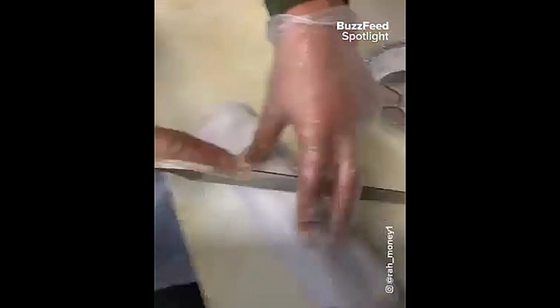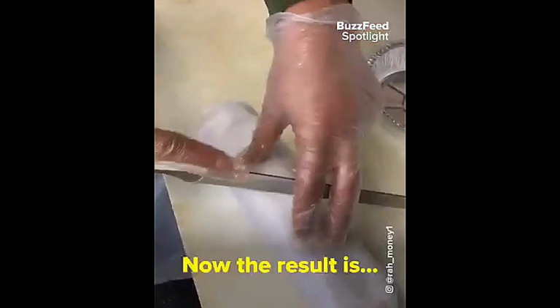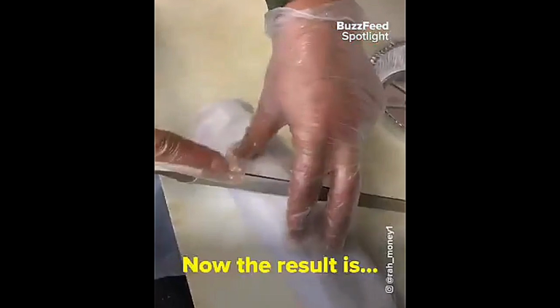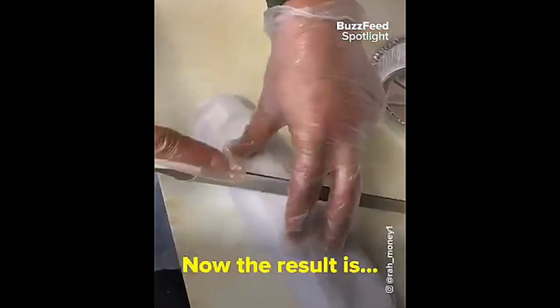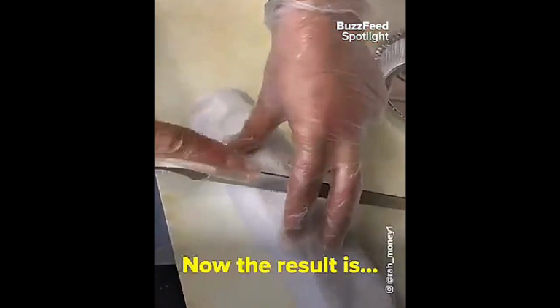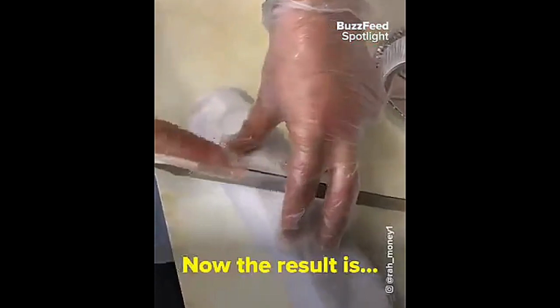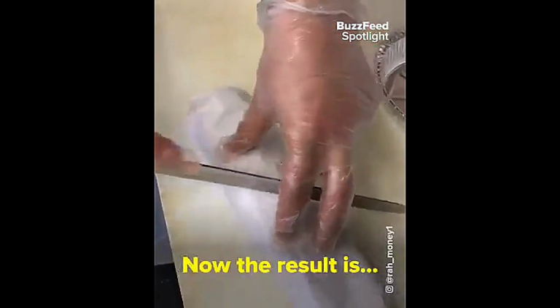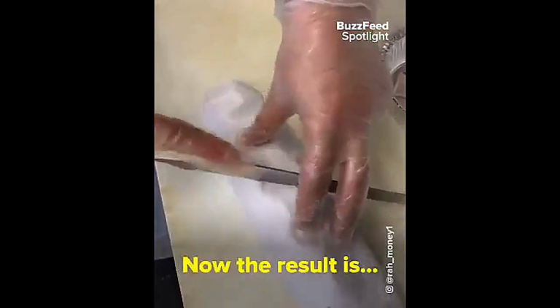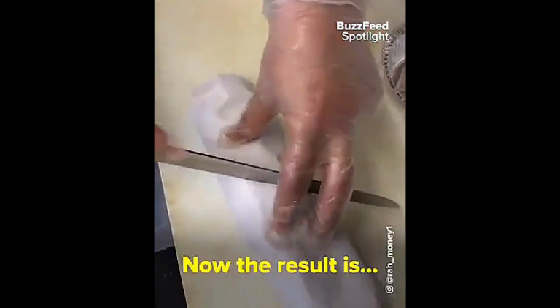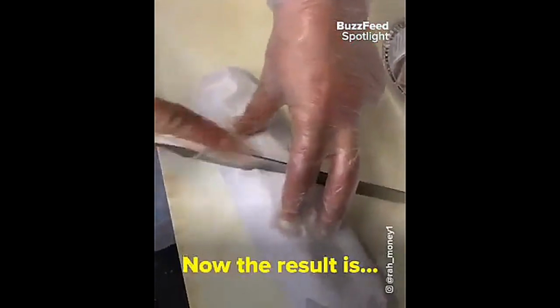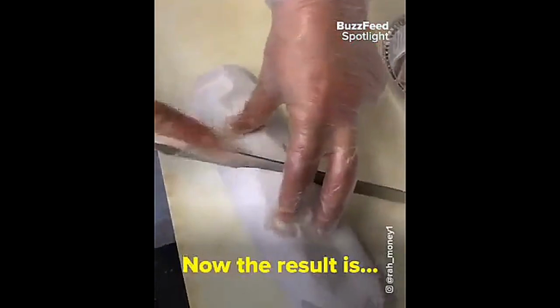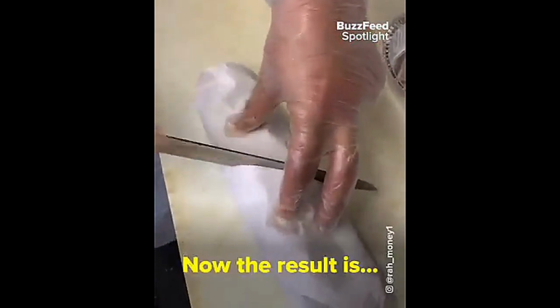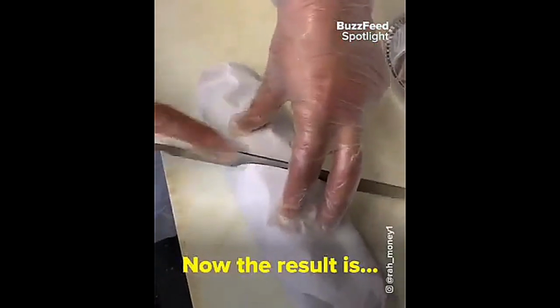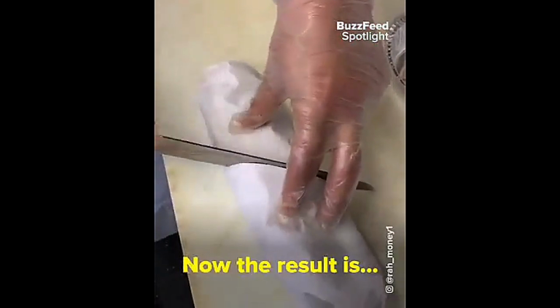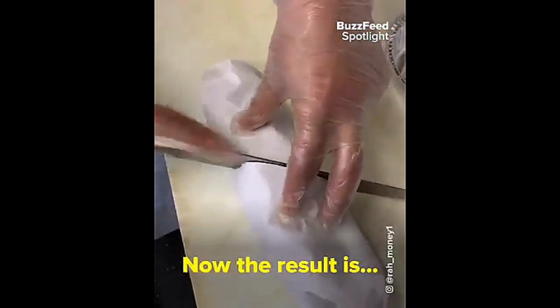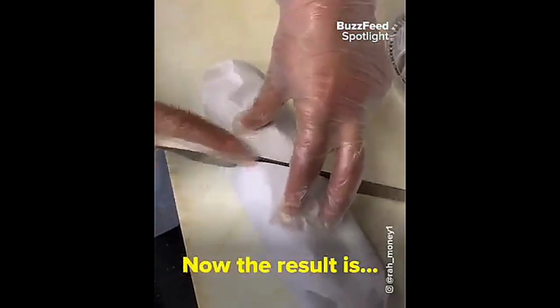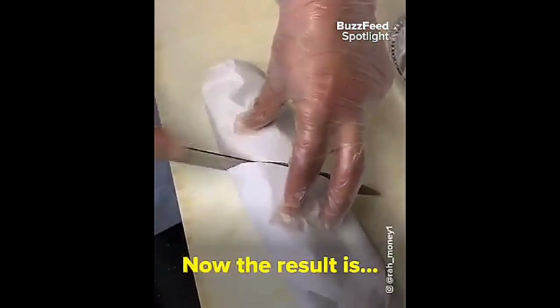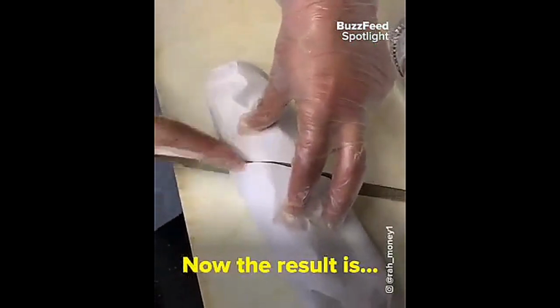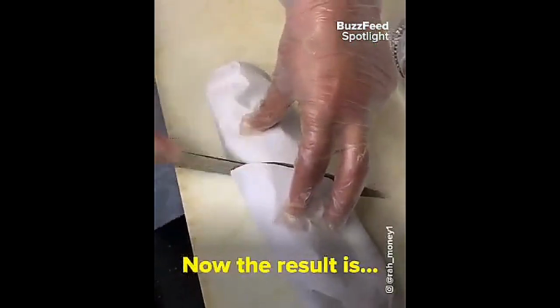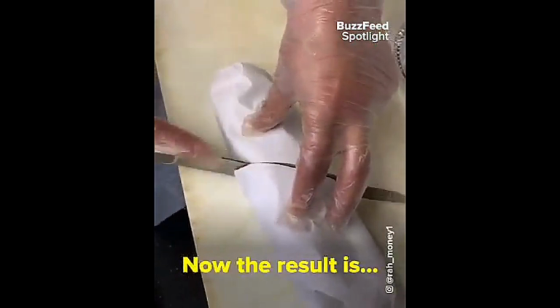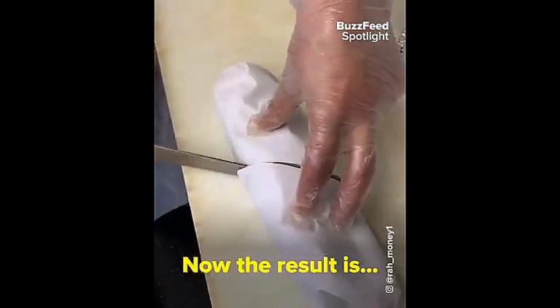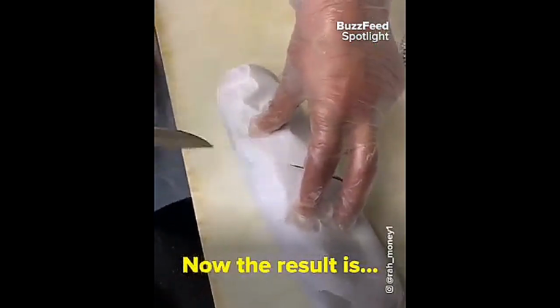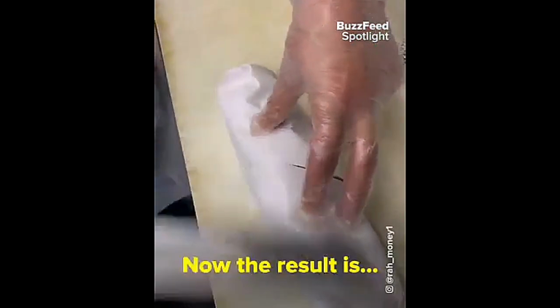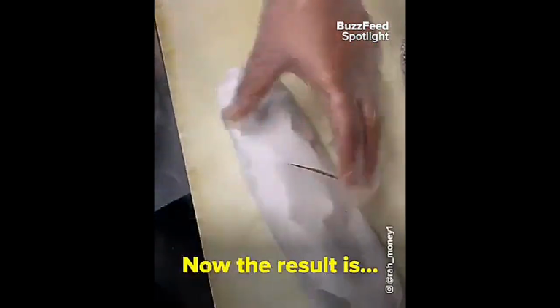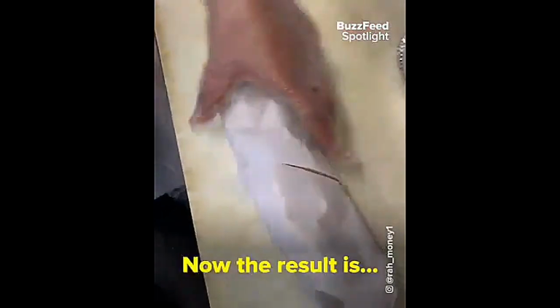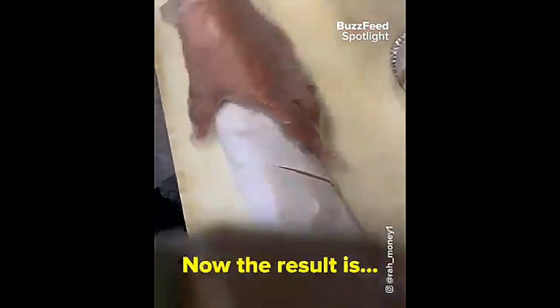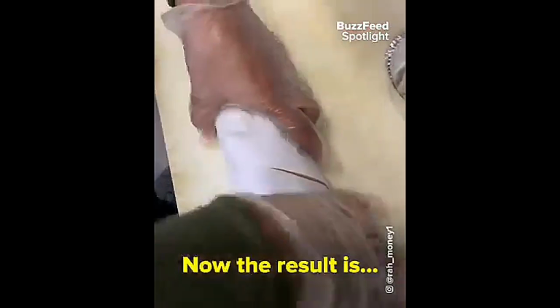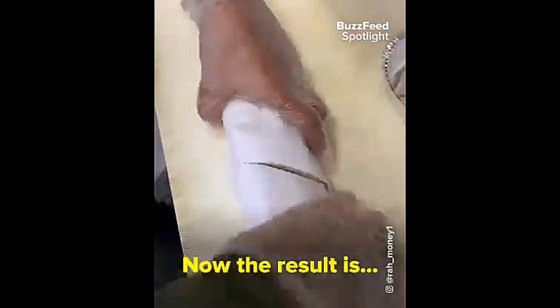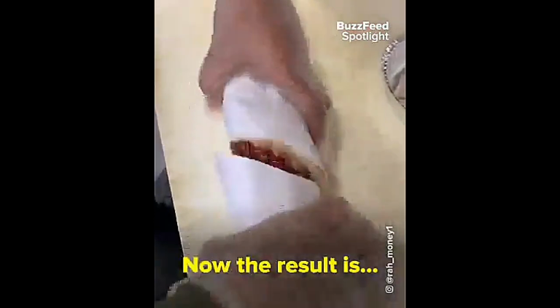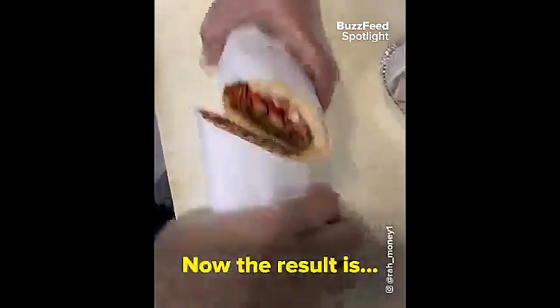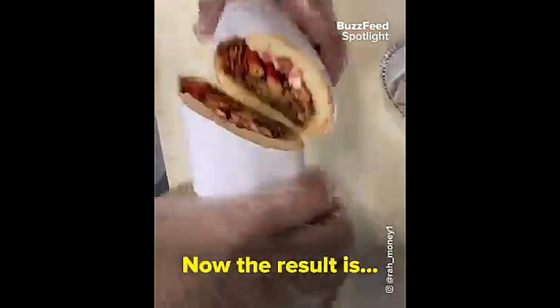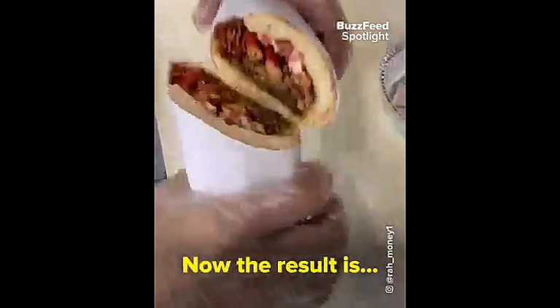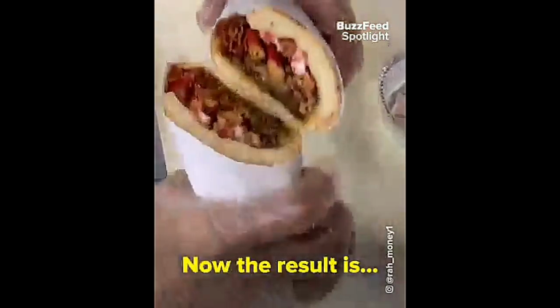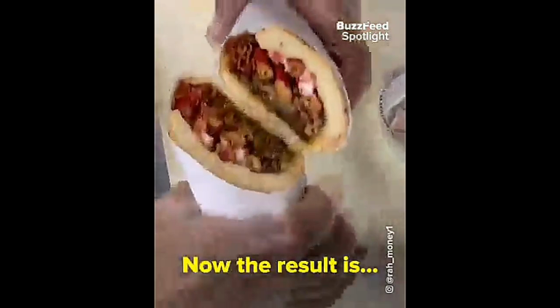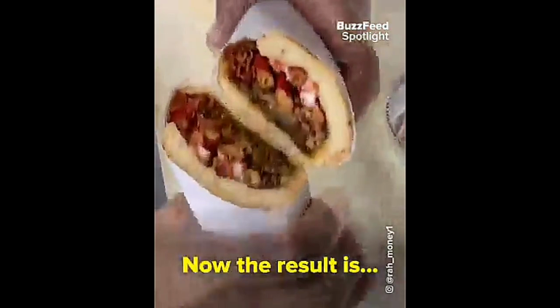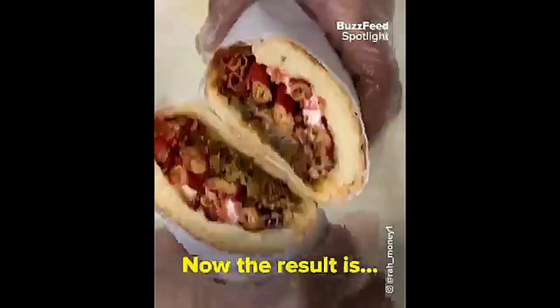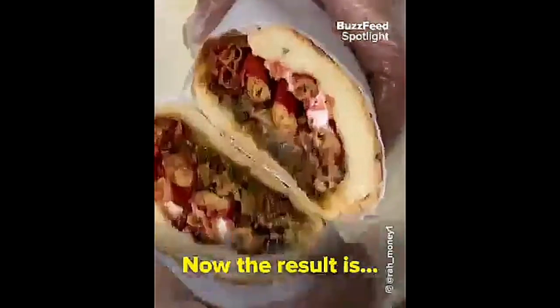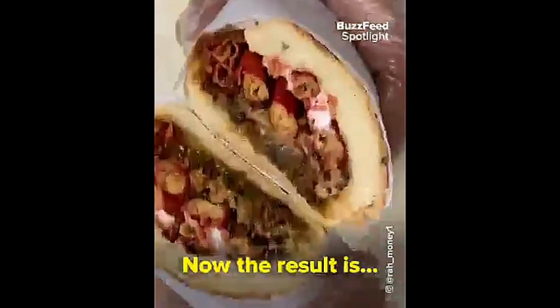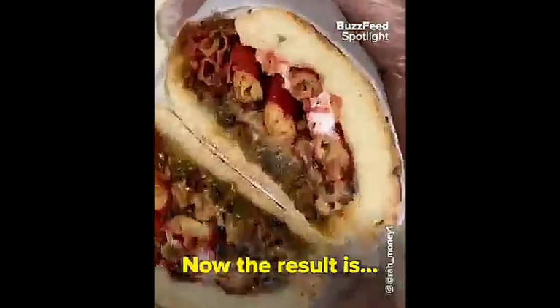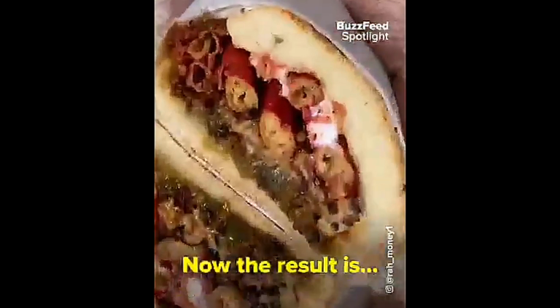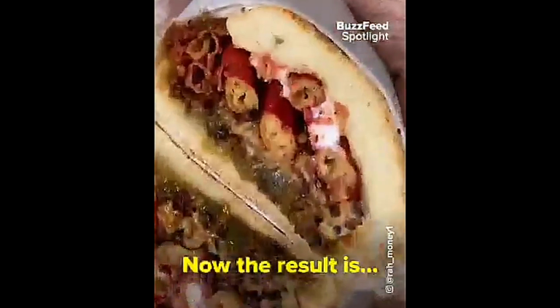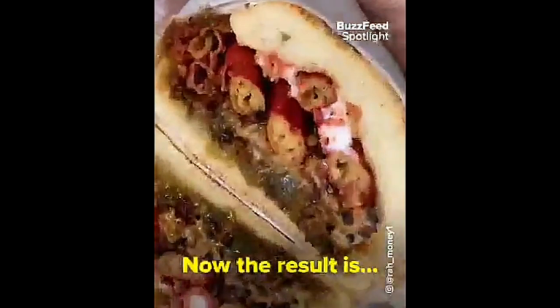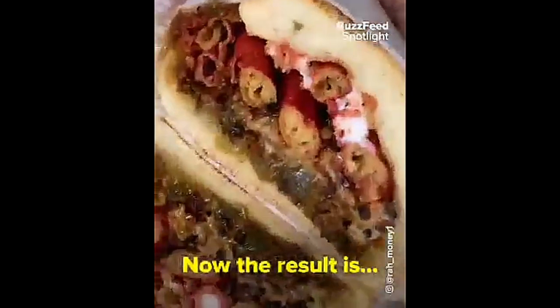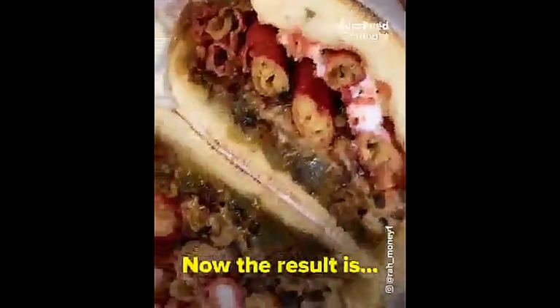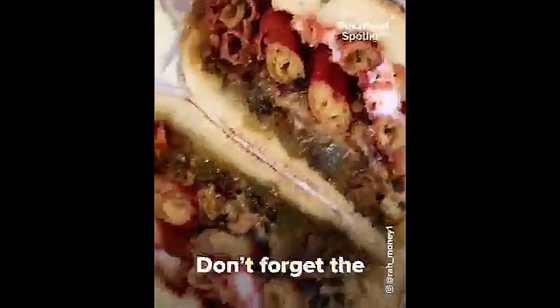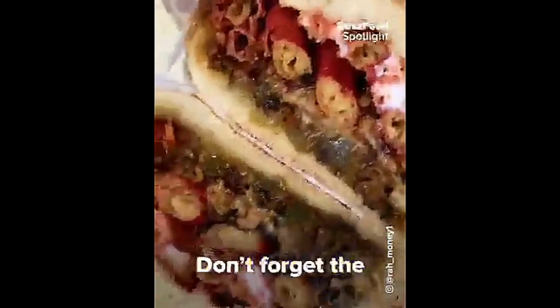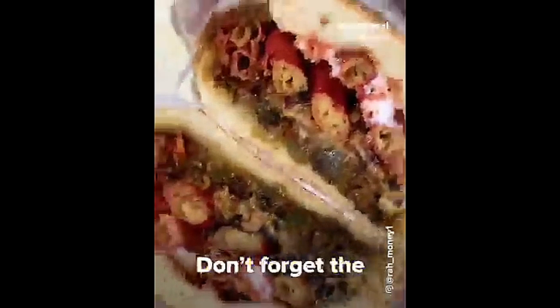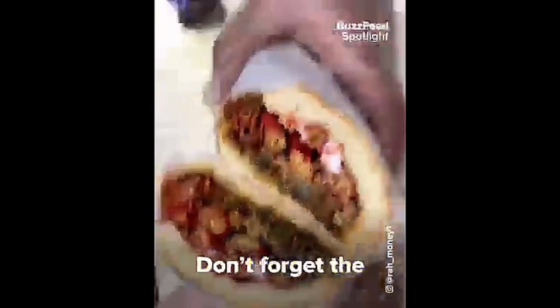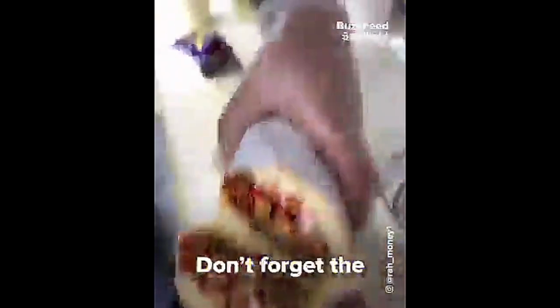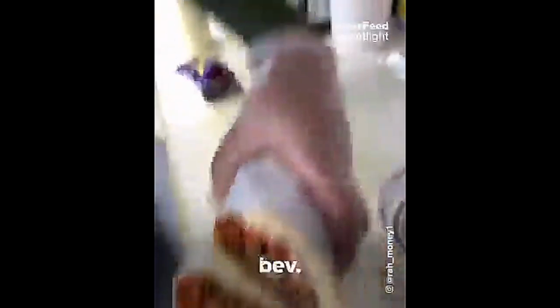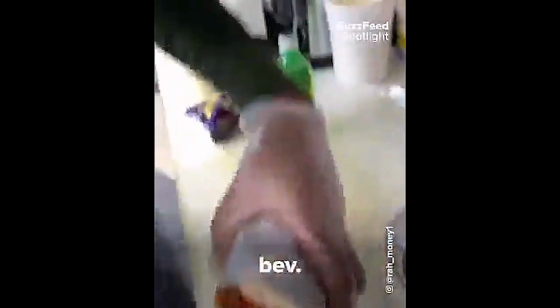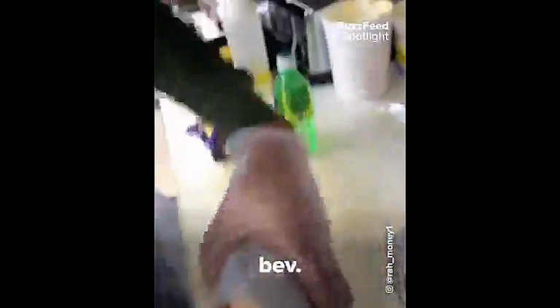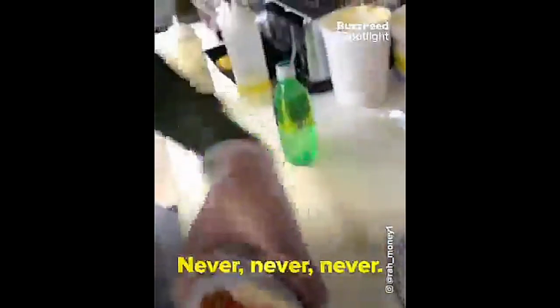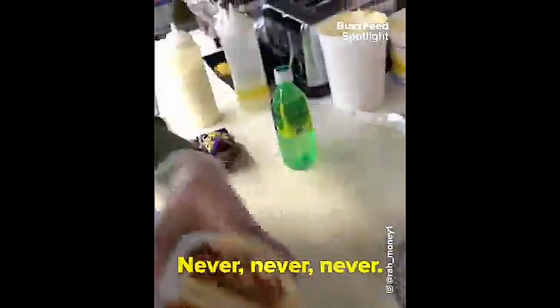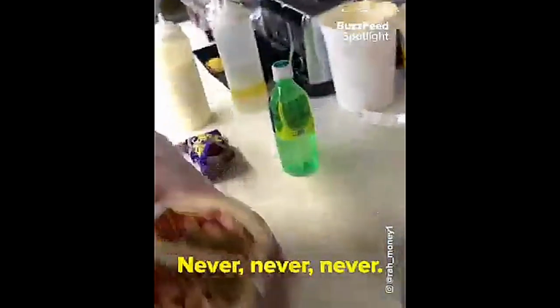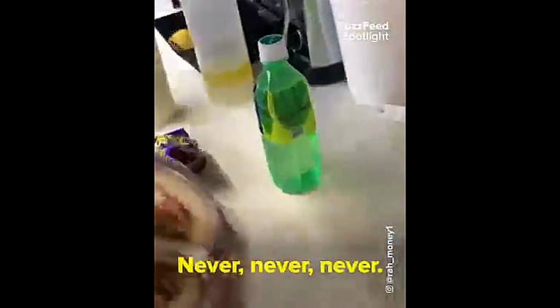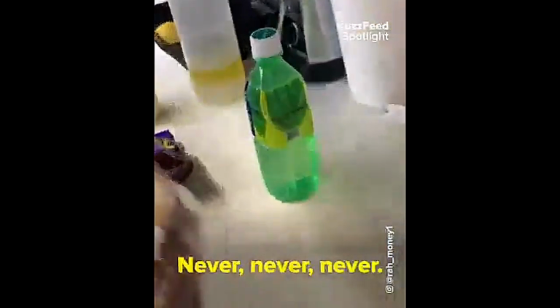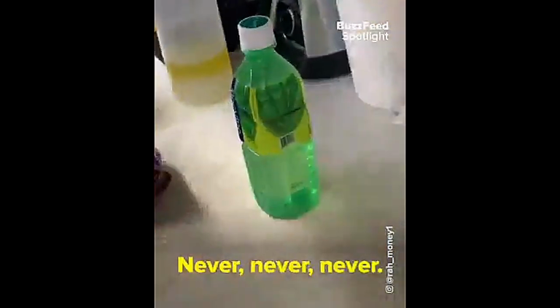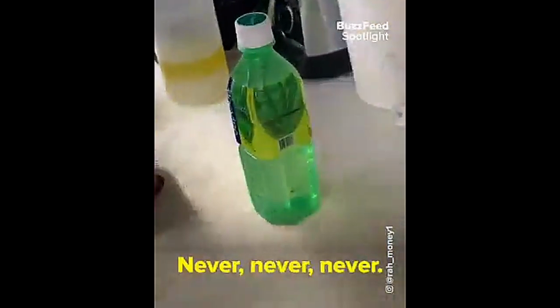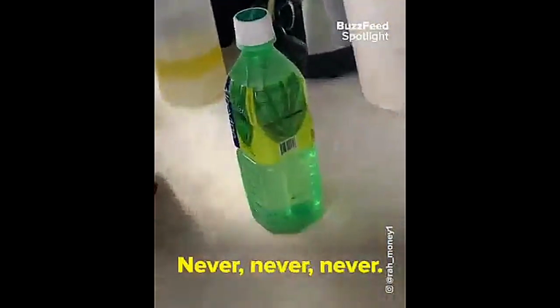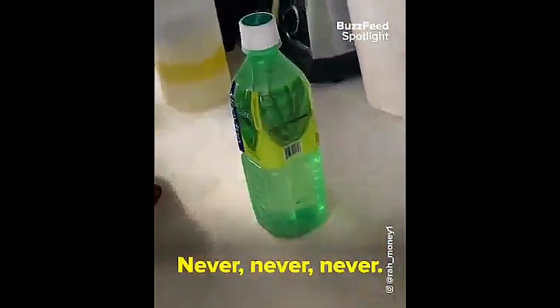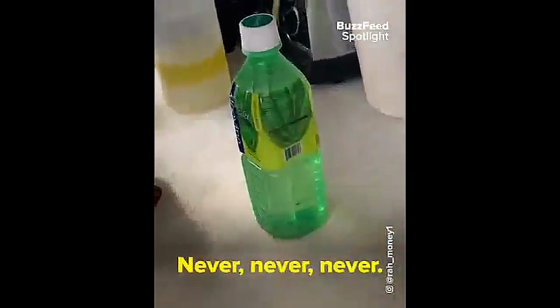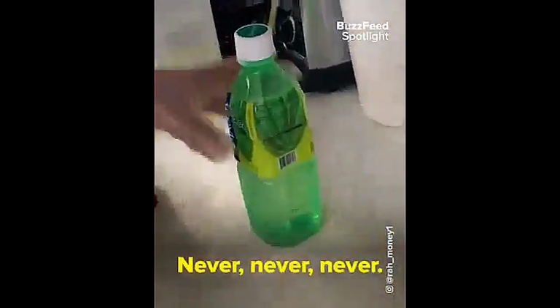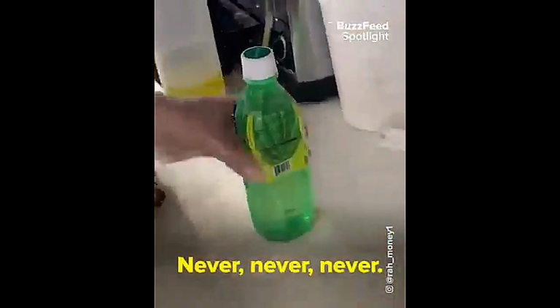Now the result is... I can't forget the bag. Never, never.